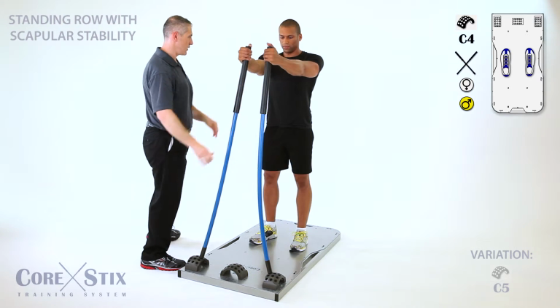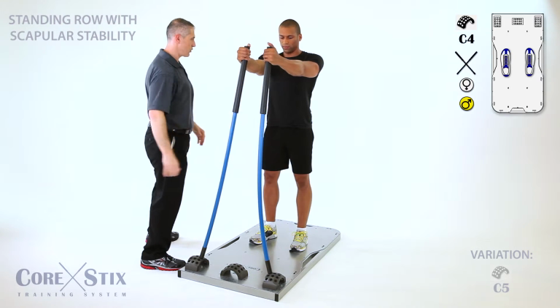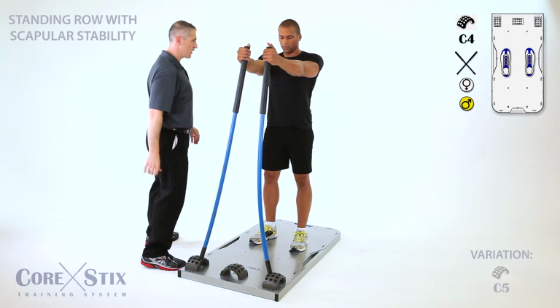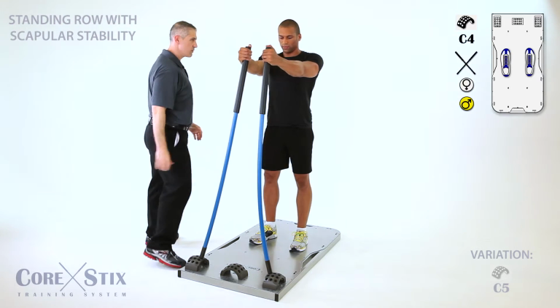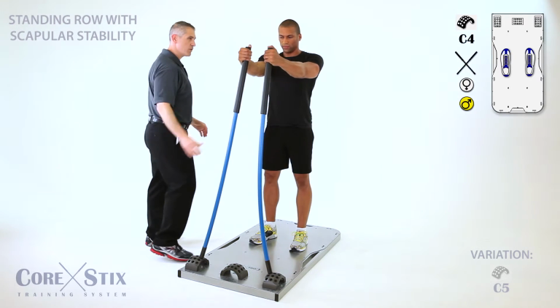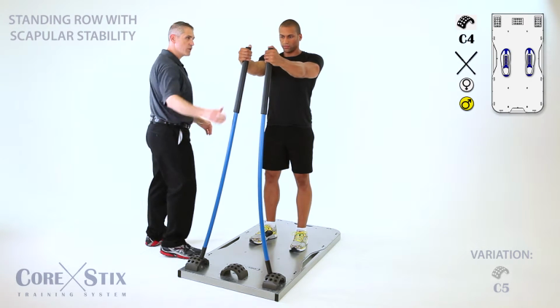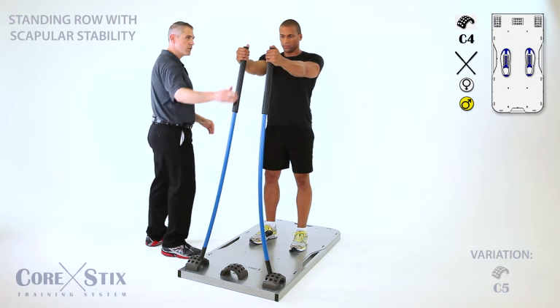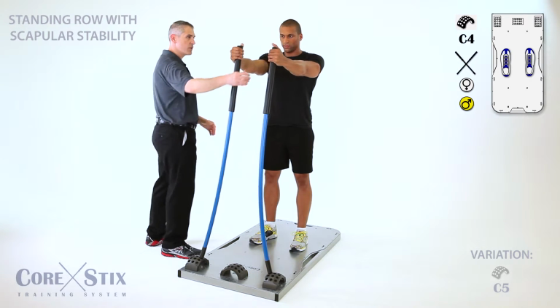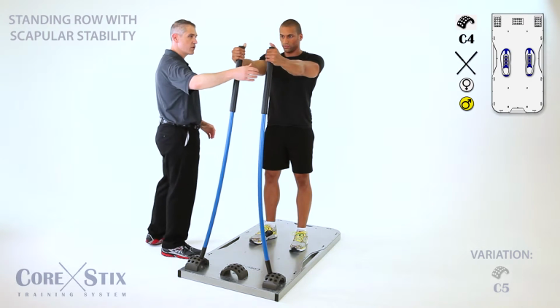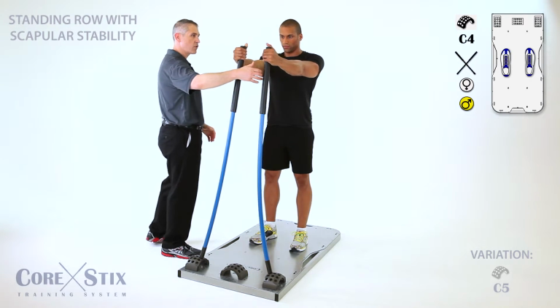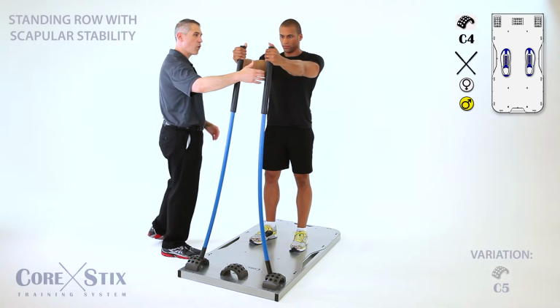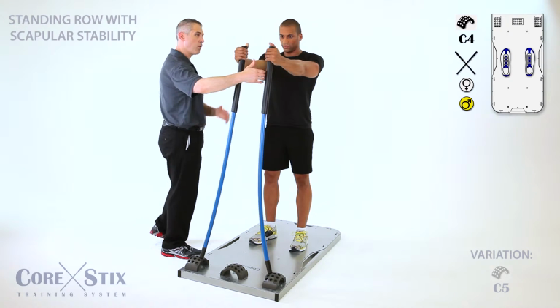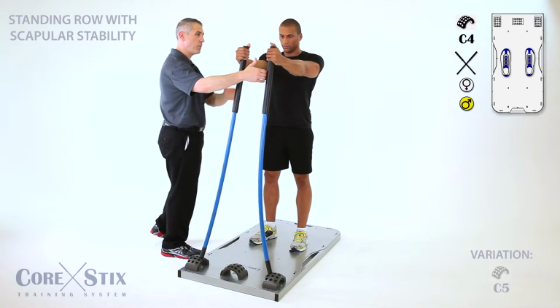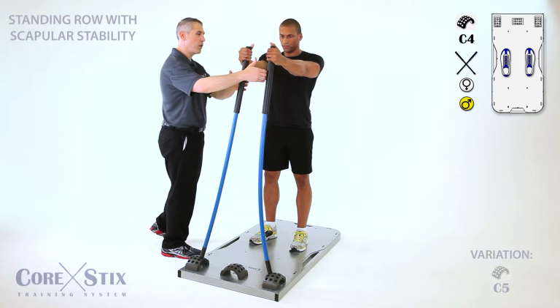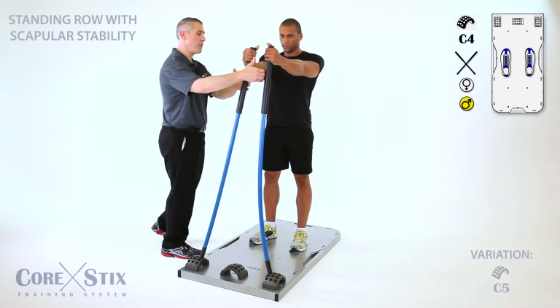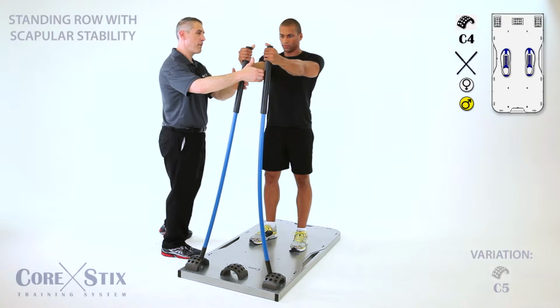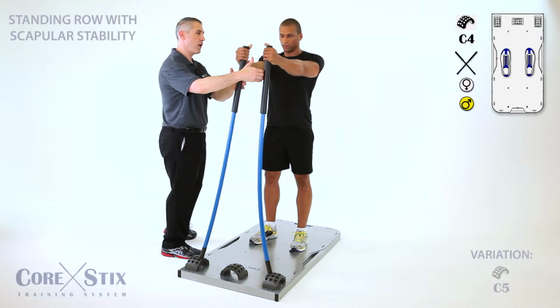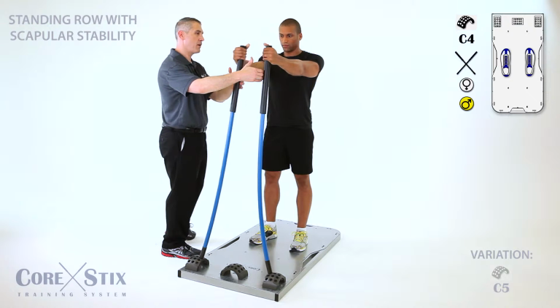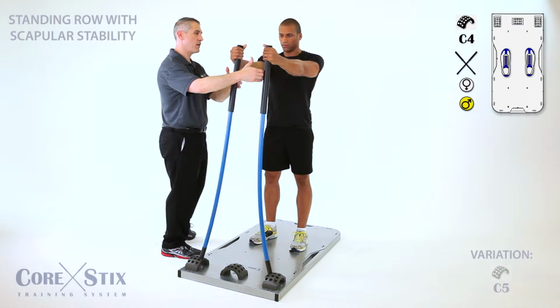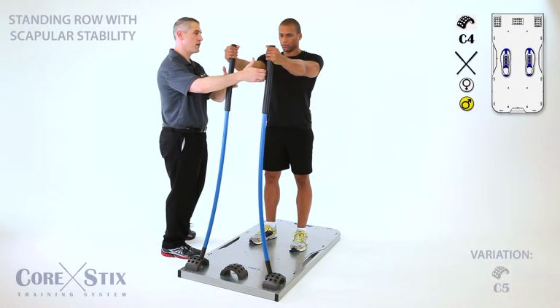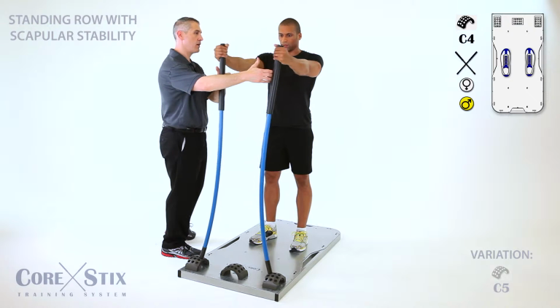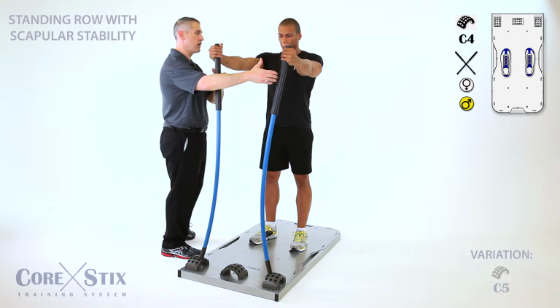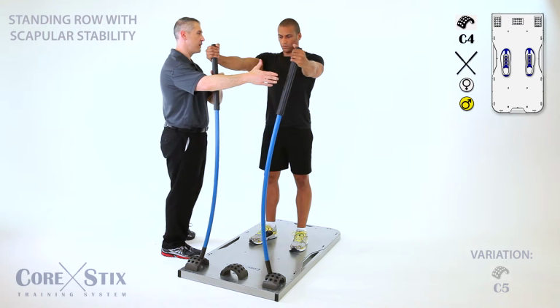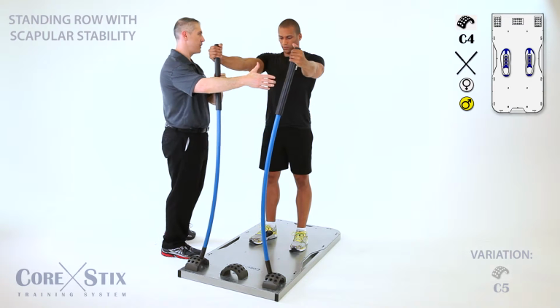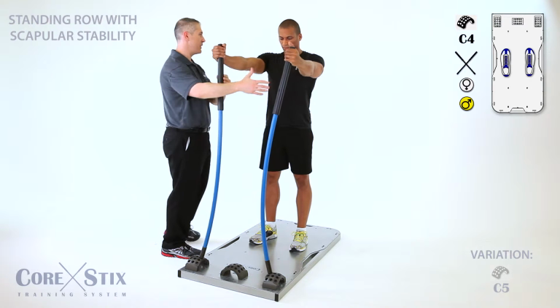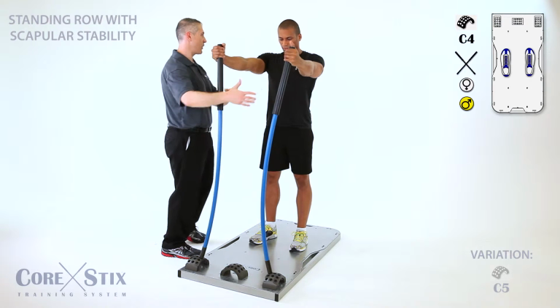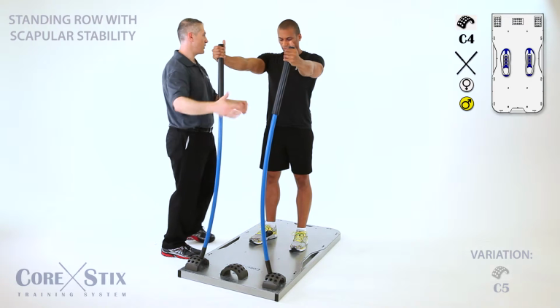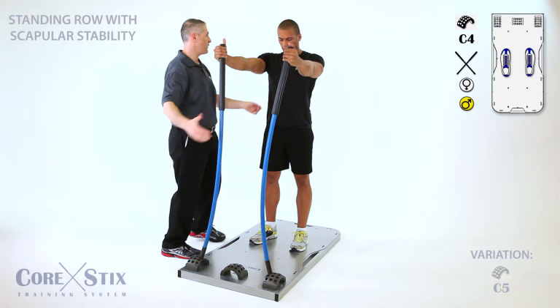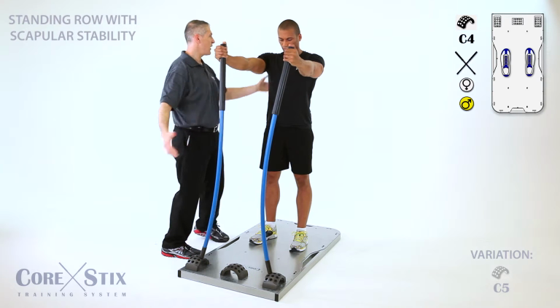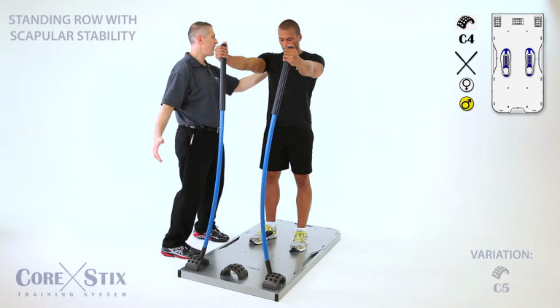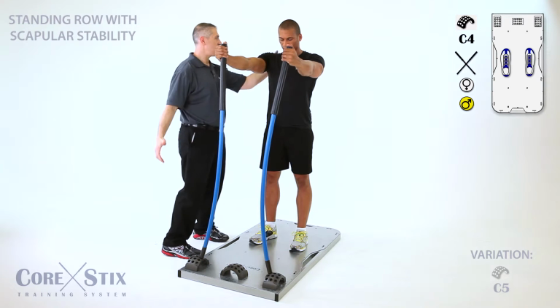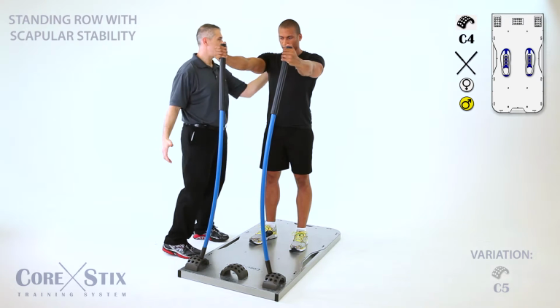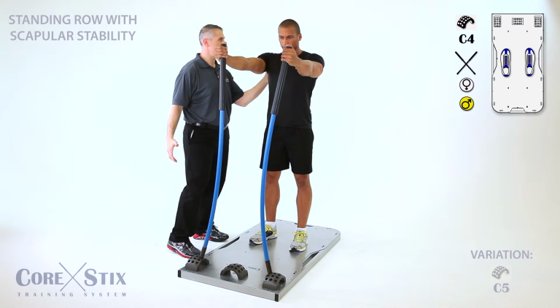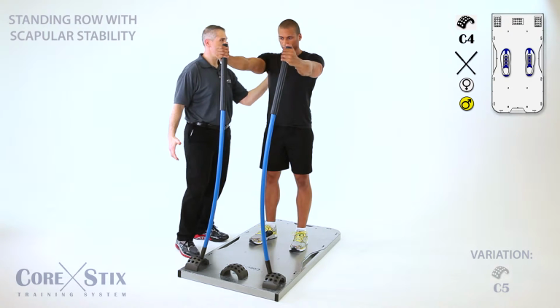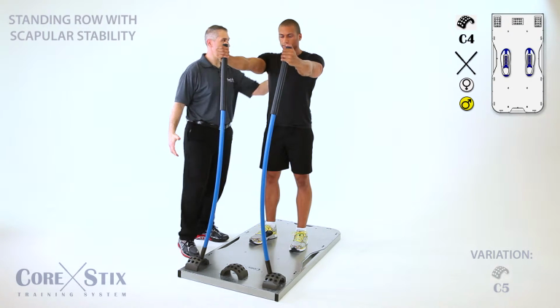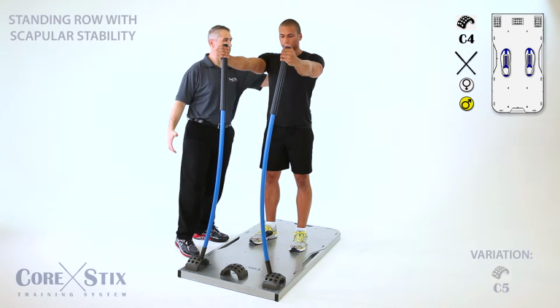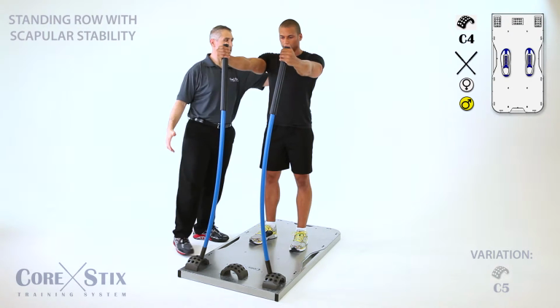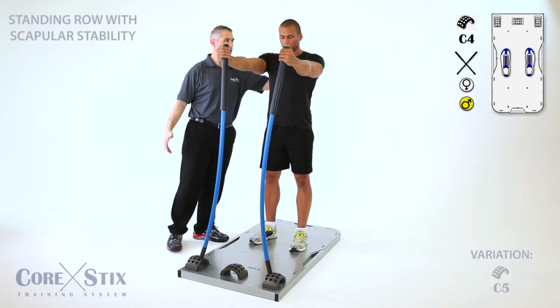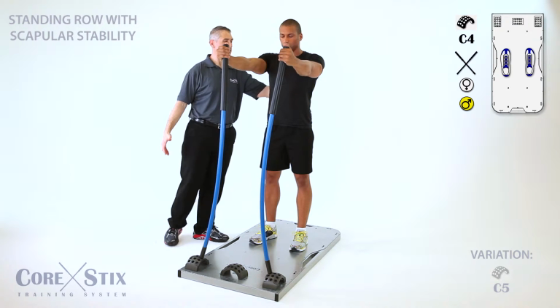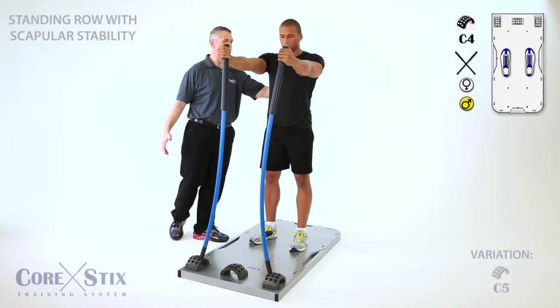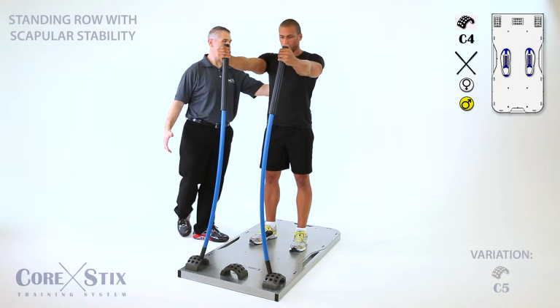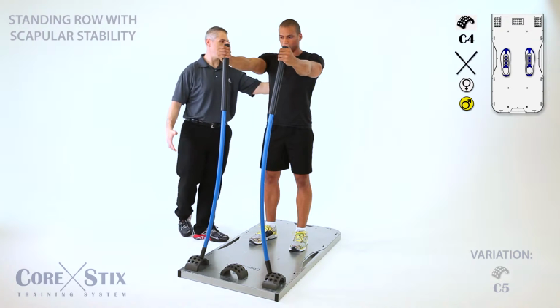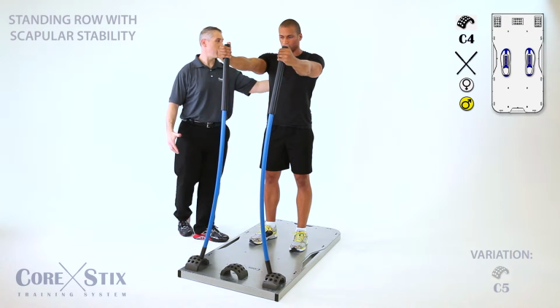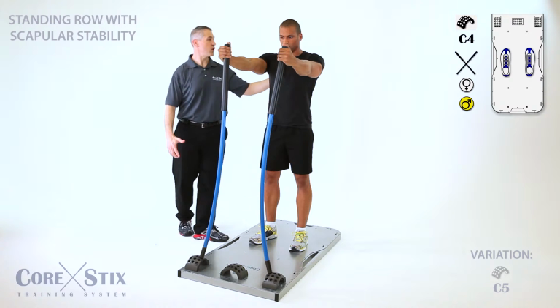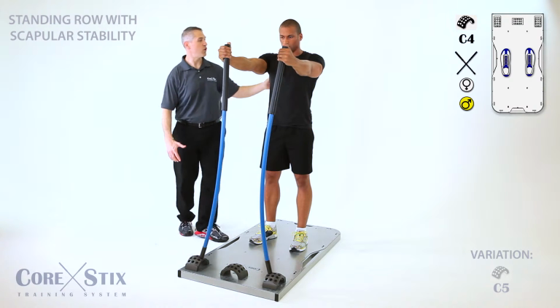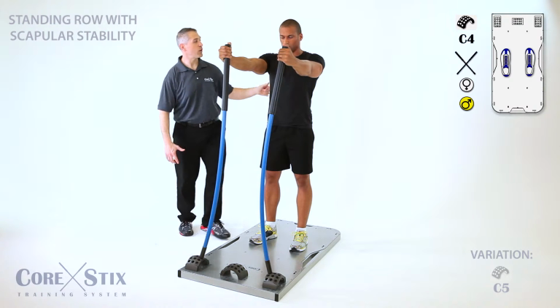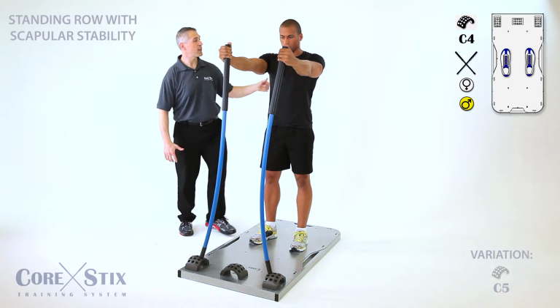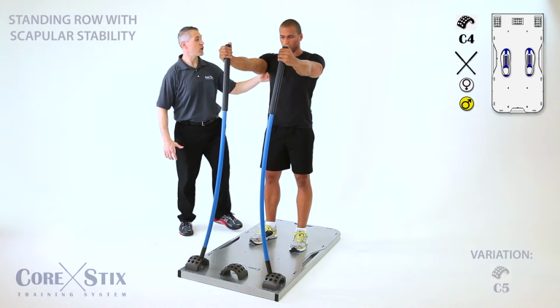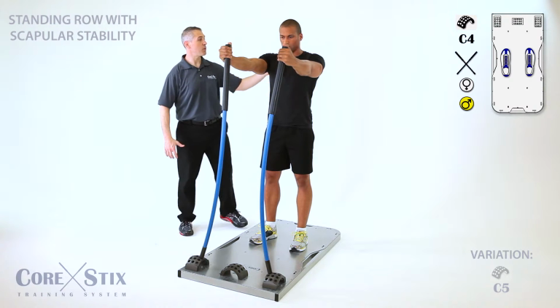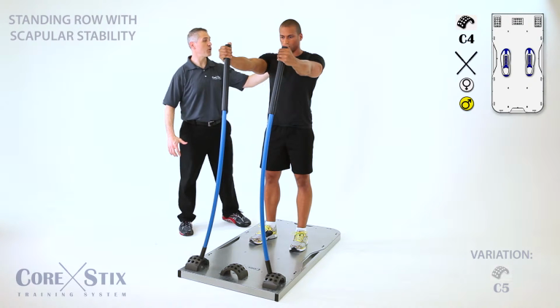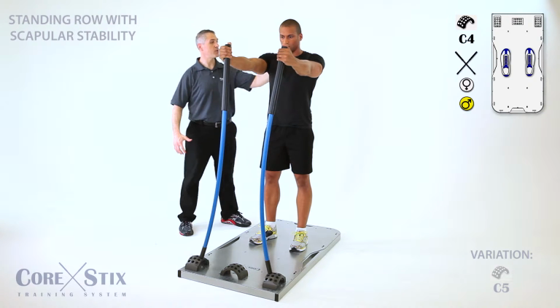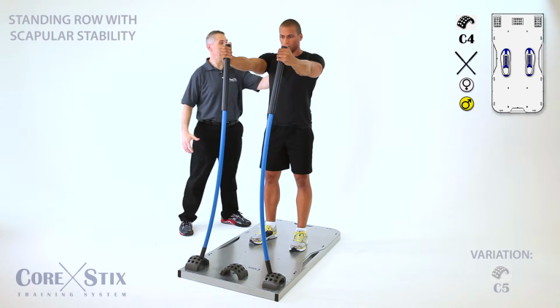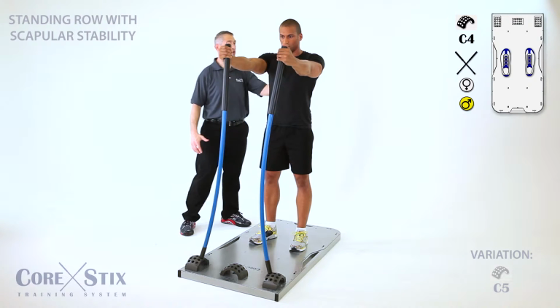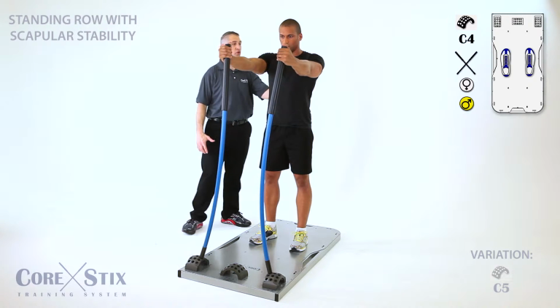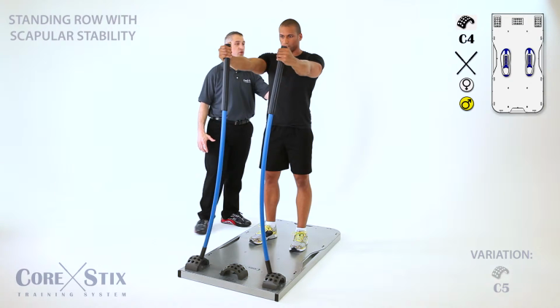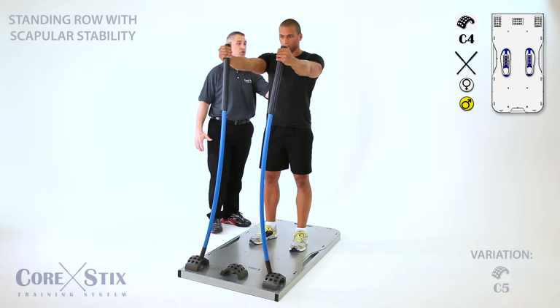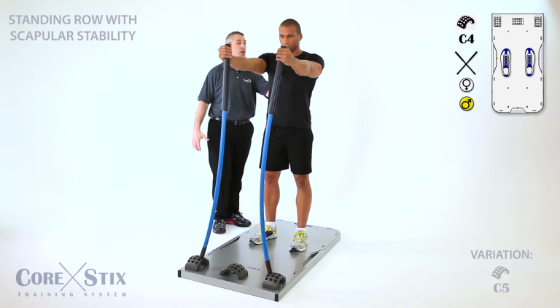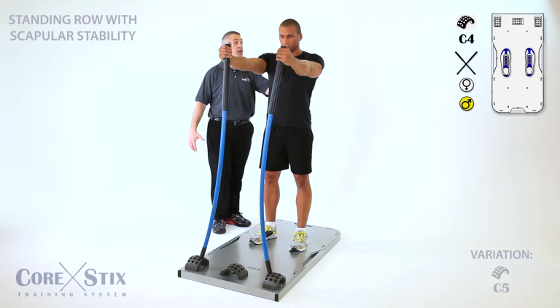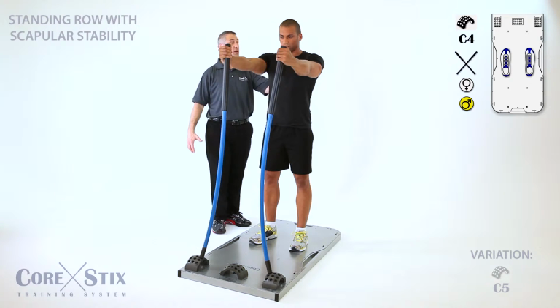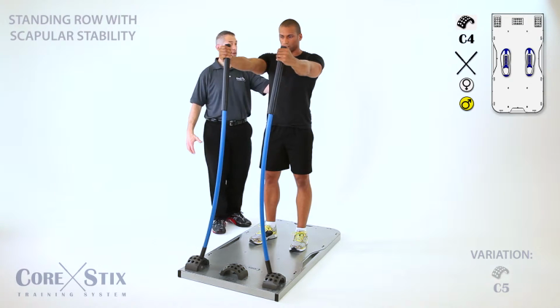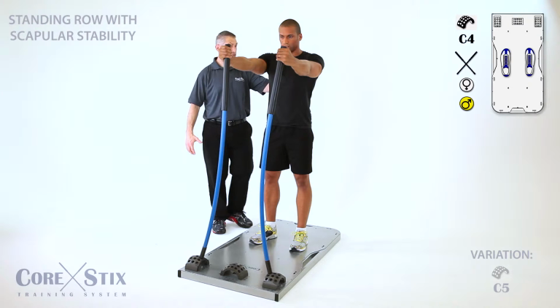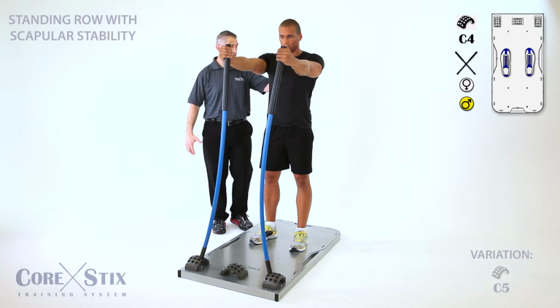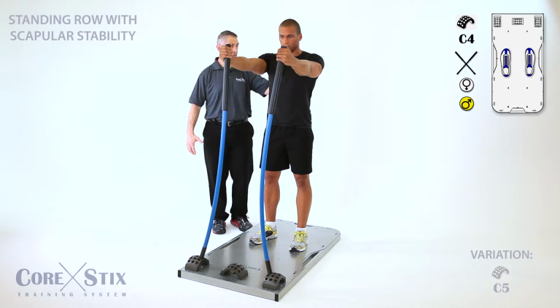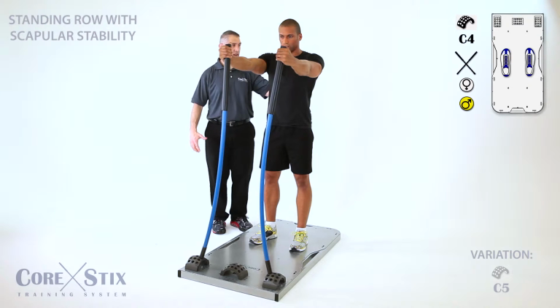Uncross them first, just pull them apart. Now can you feel how that lights up here already? You've already got your posterior shoulder girdle stabilized.